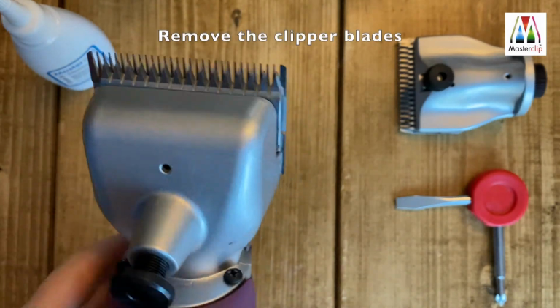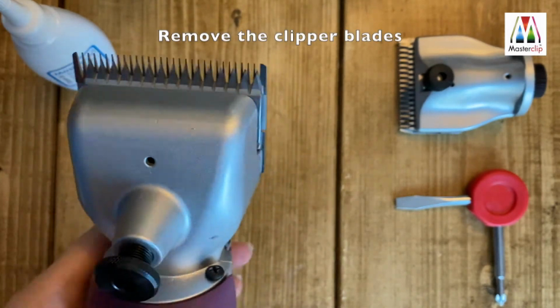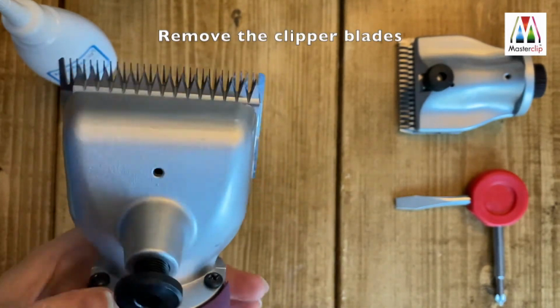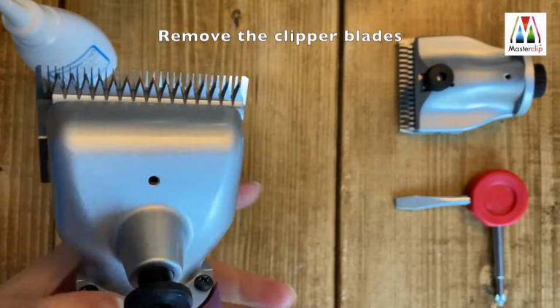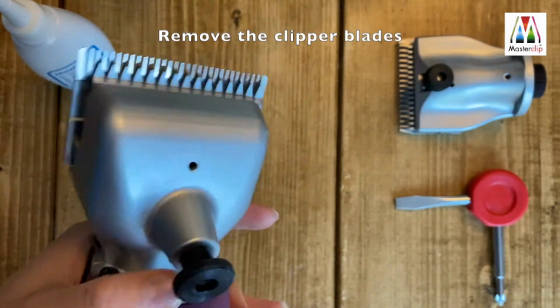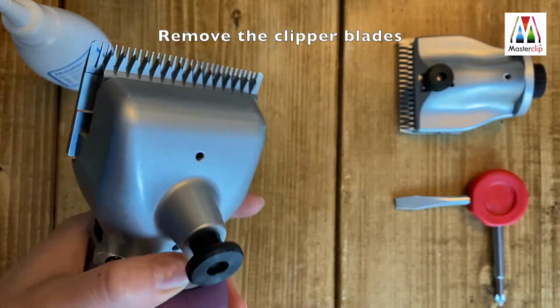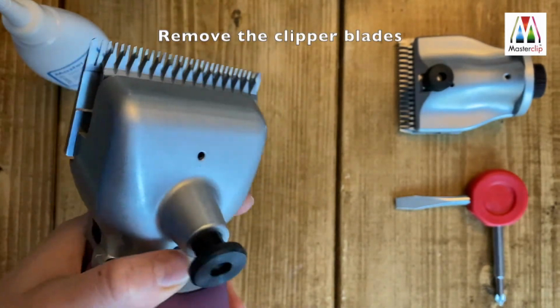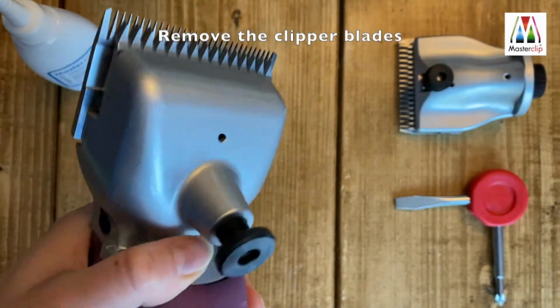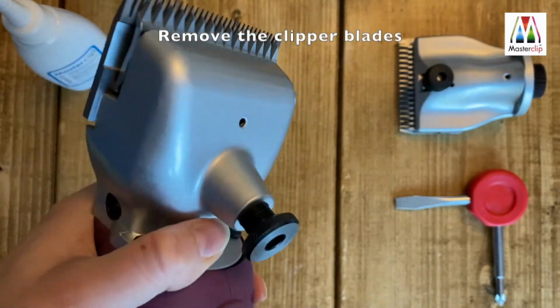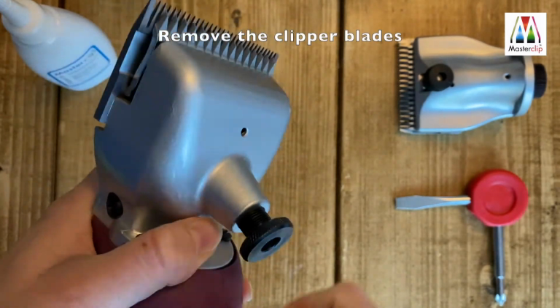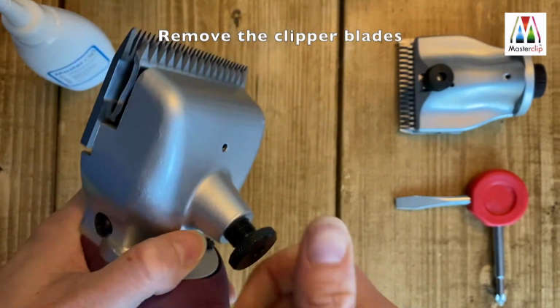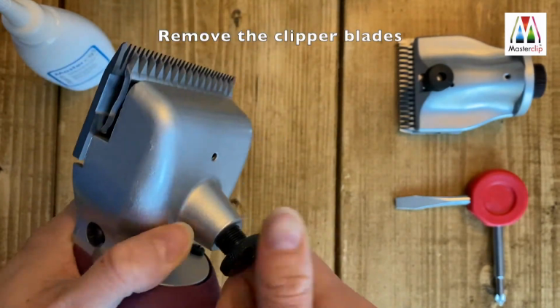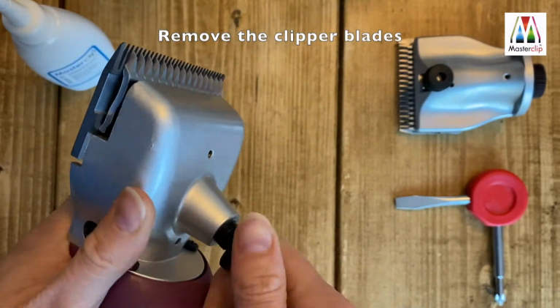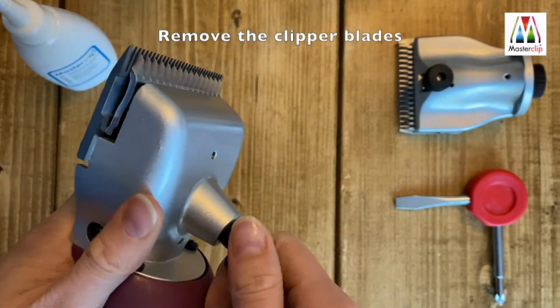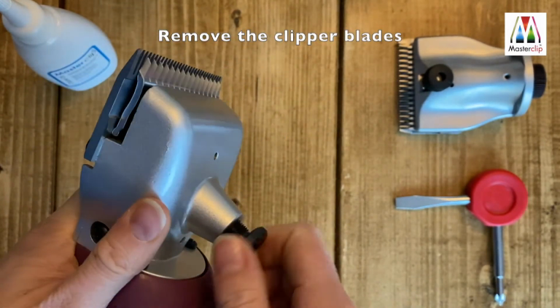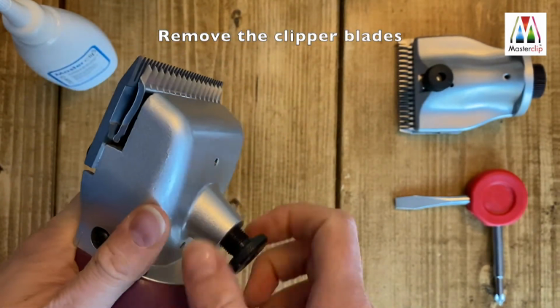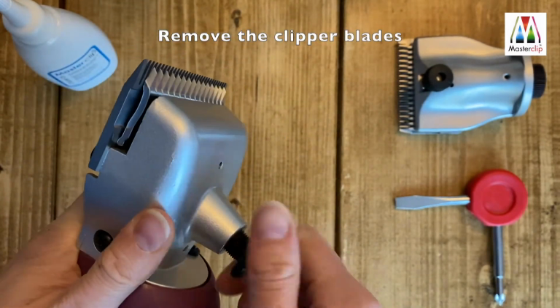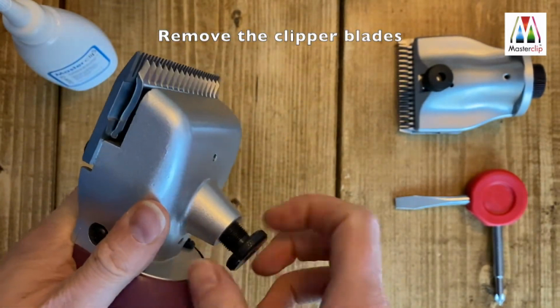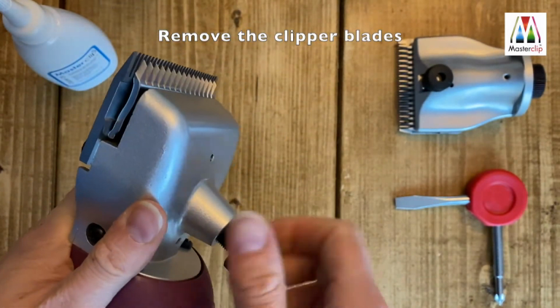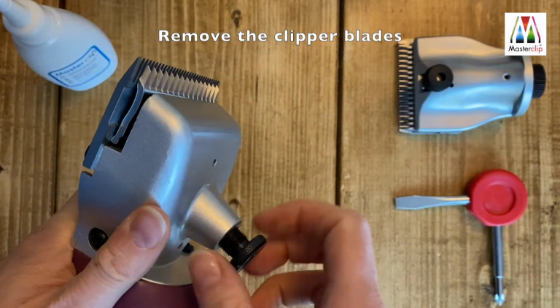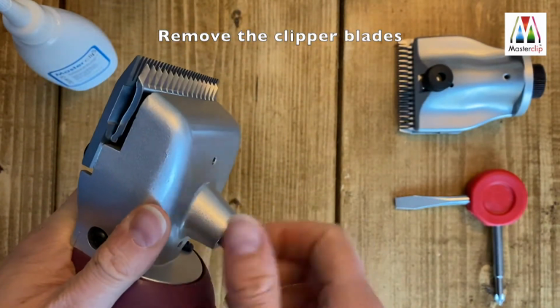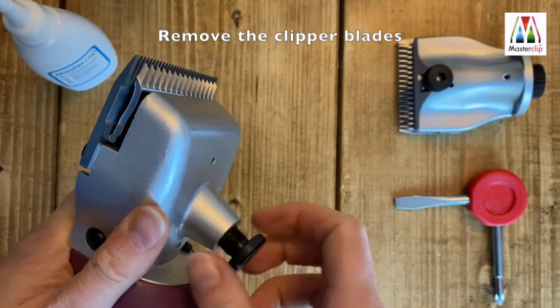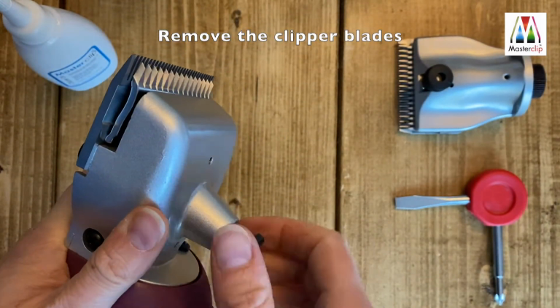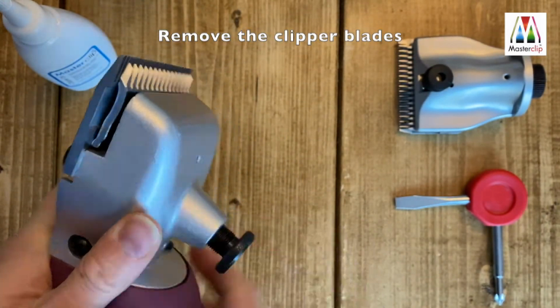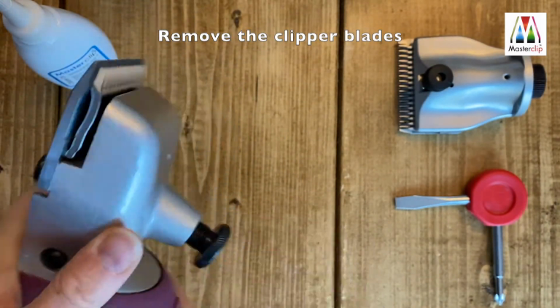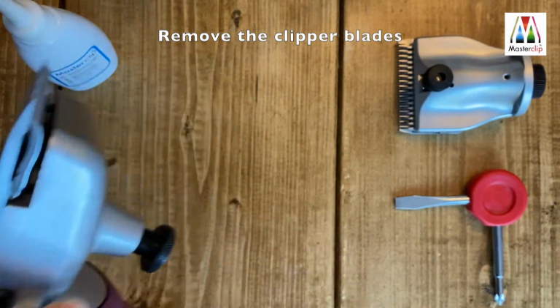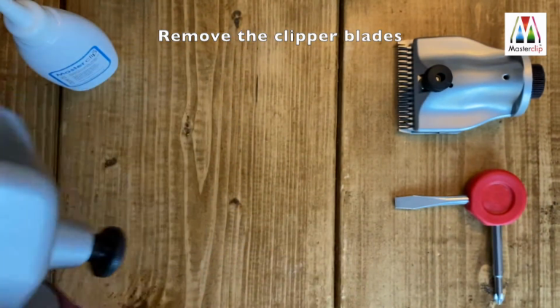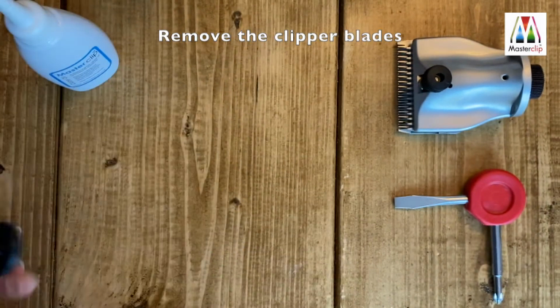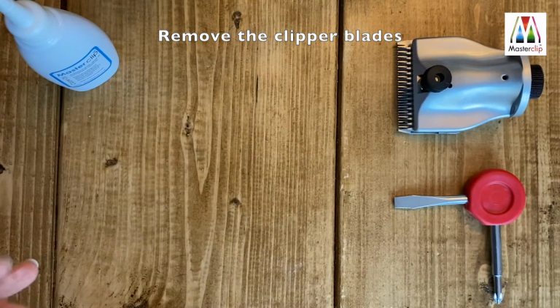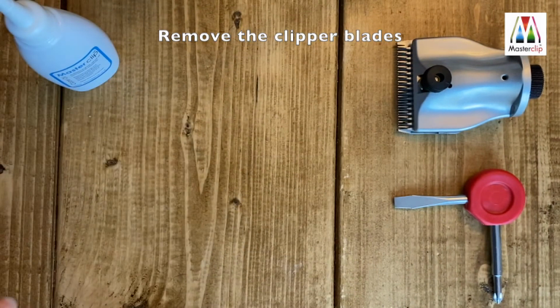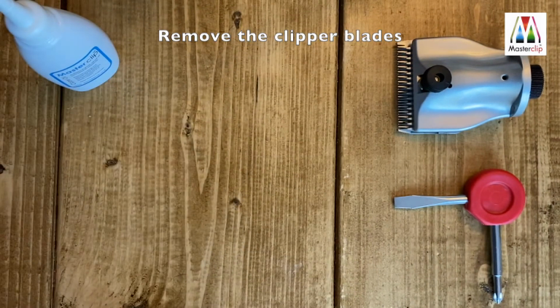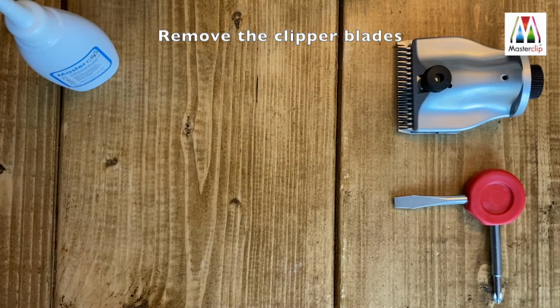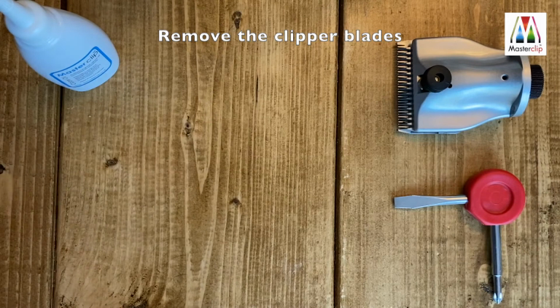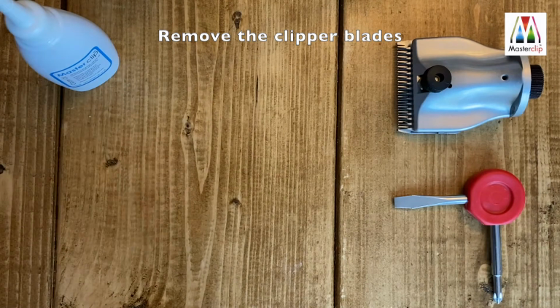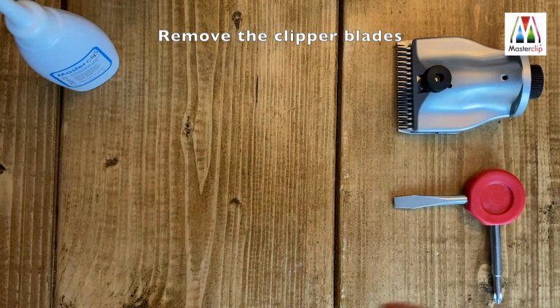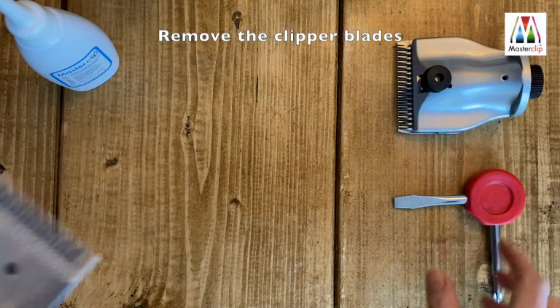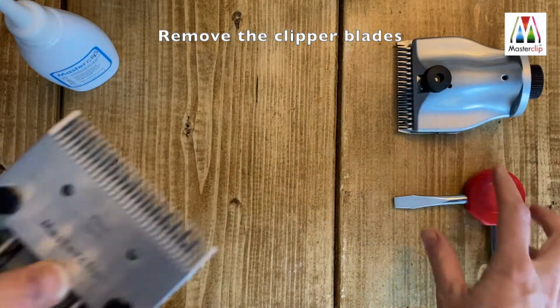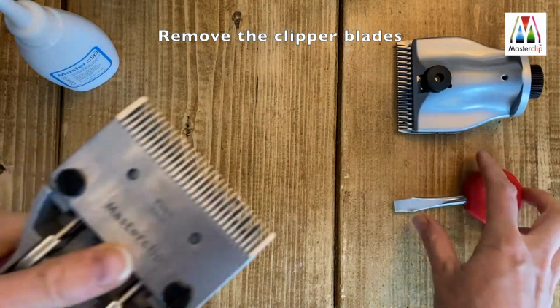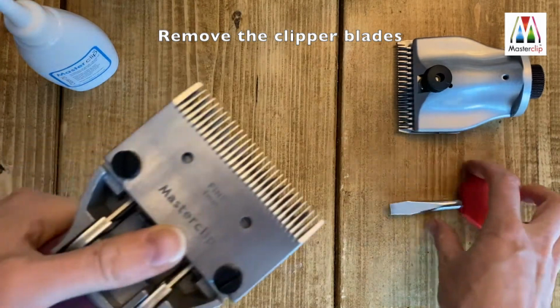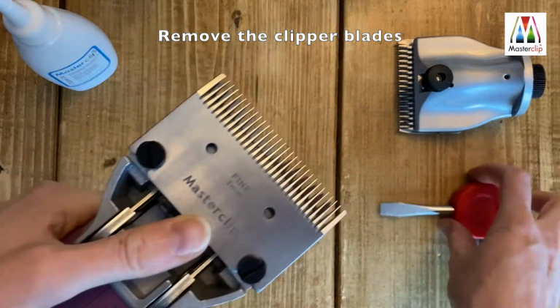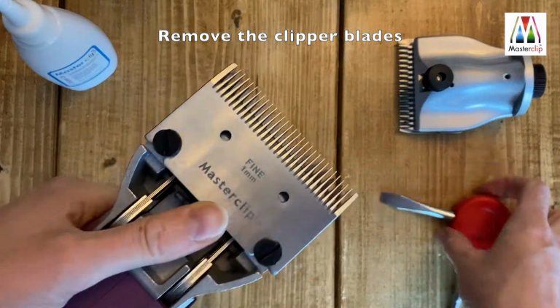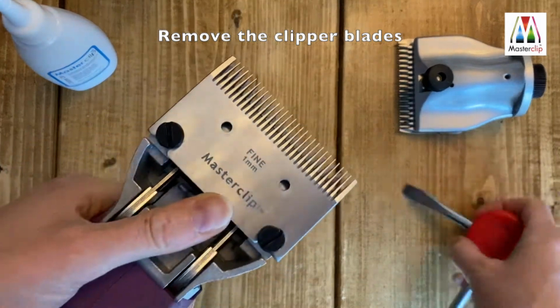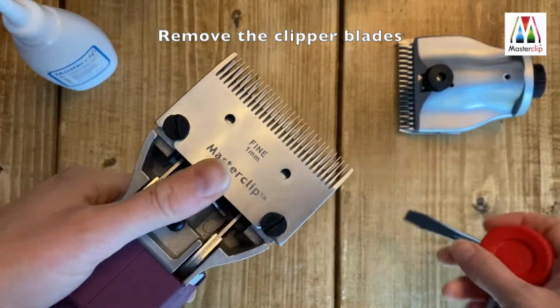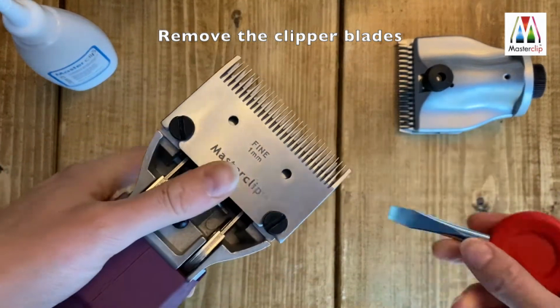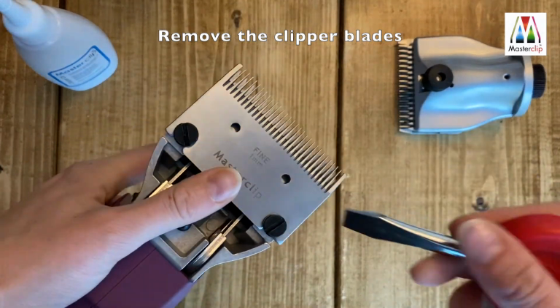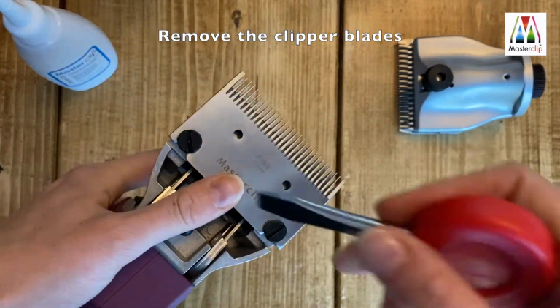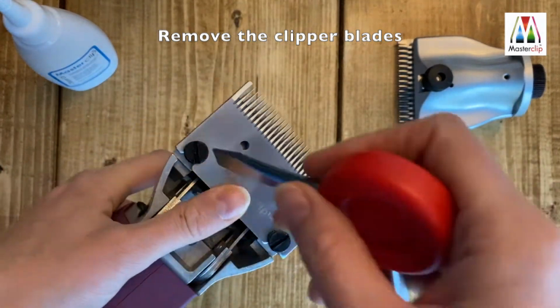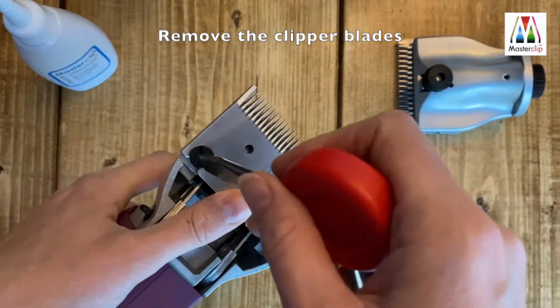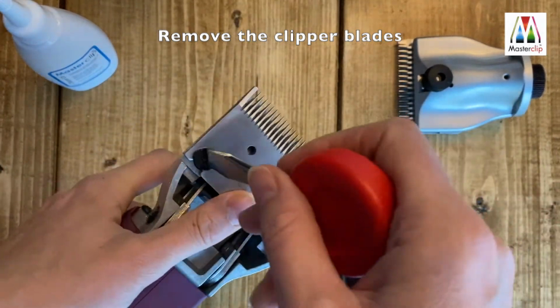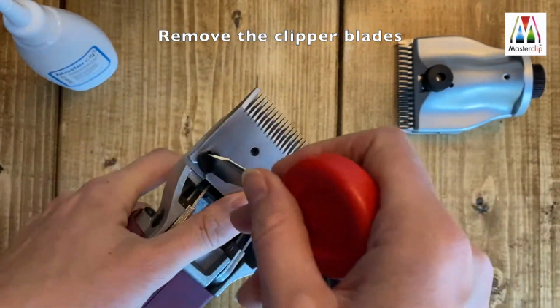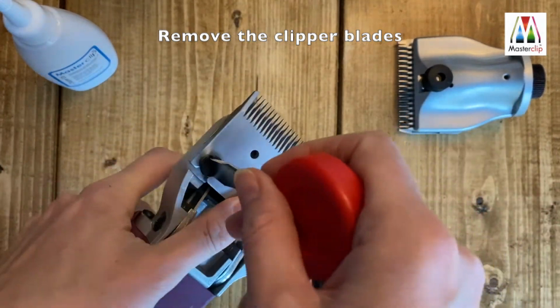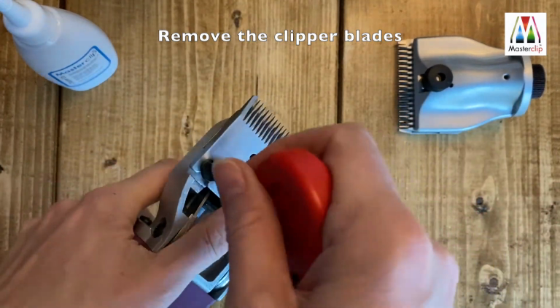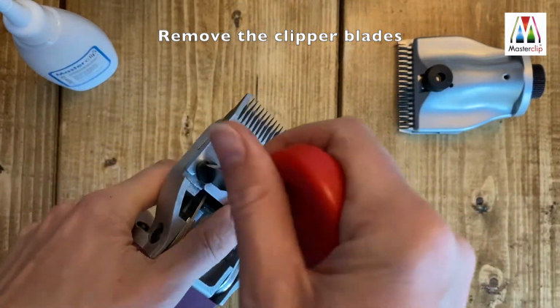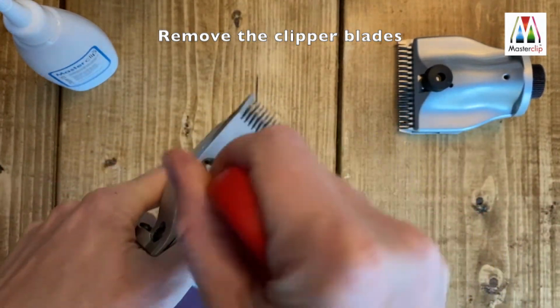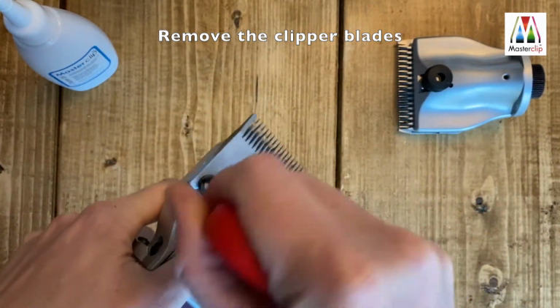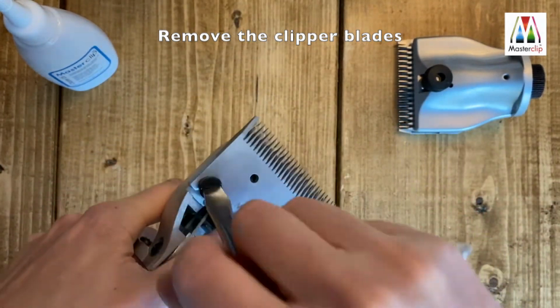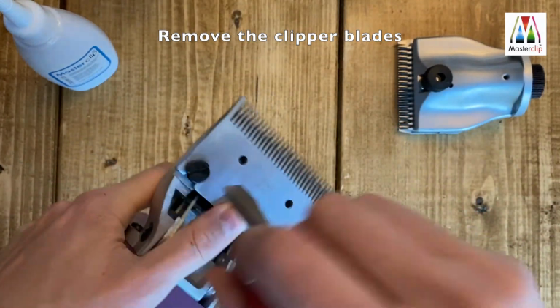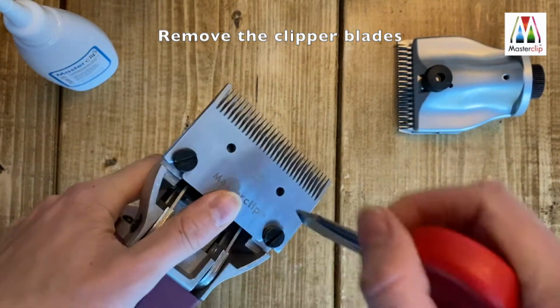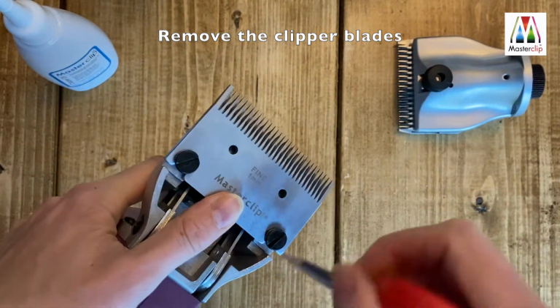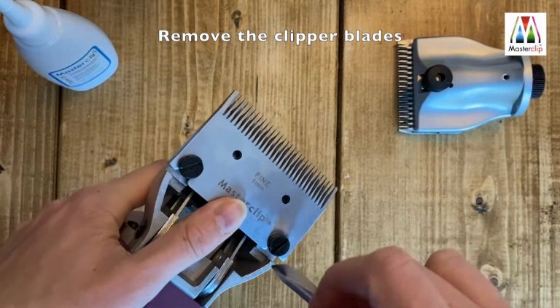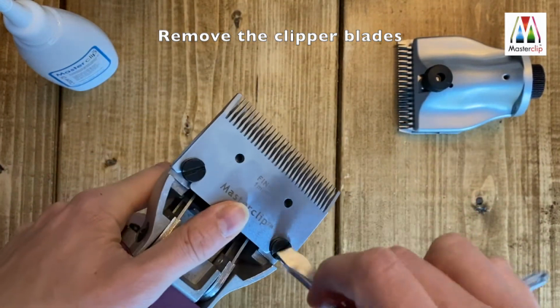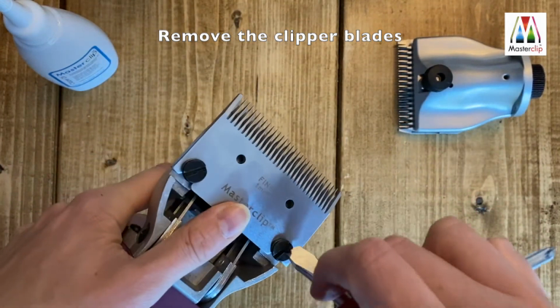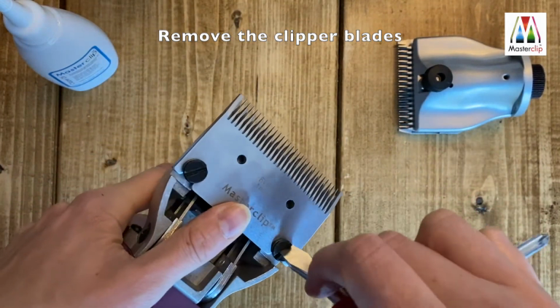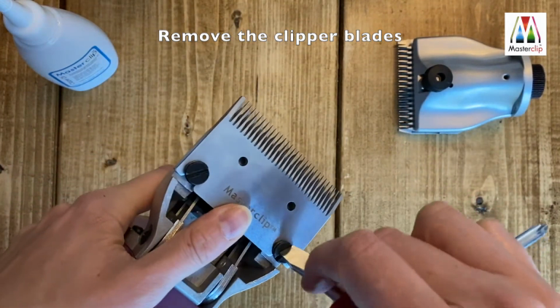first remove the clipper blades from the current head. Release the tension and slightly undo the blade screws to slide the blades out.